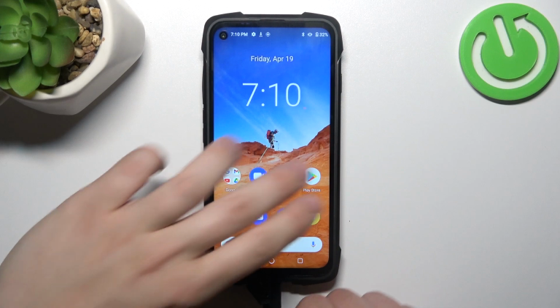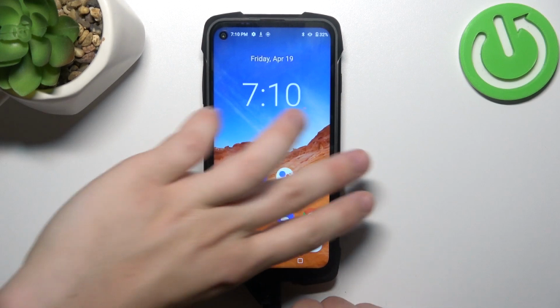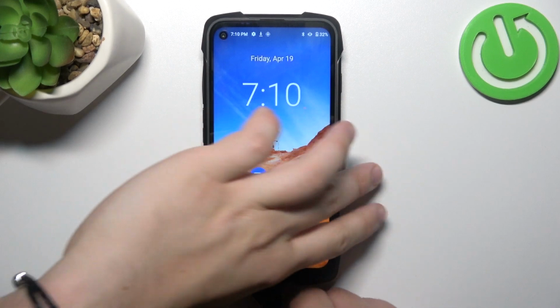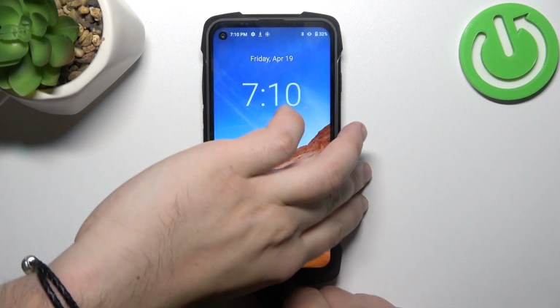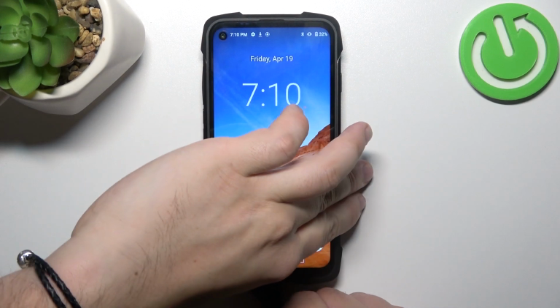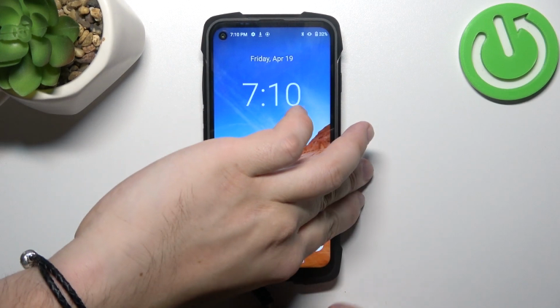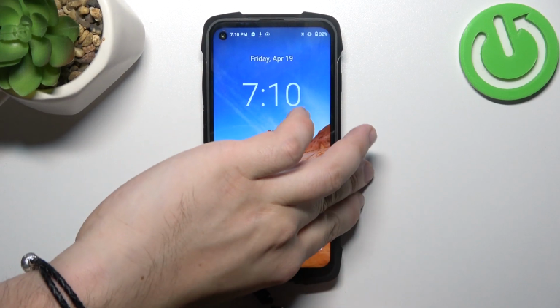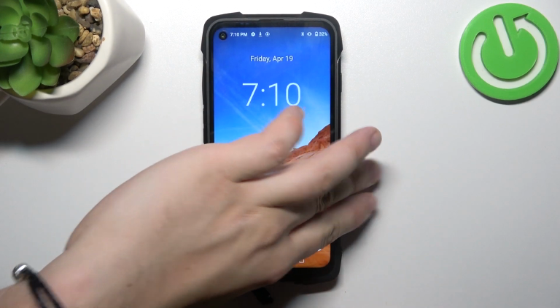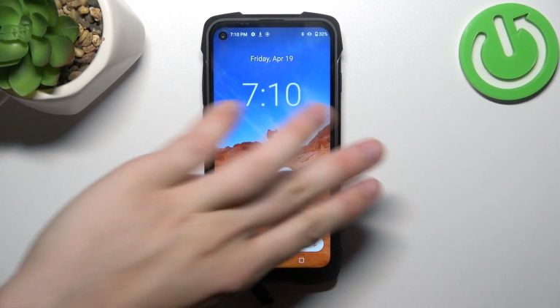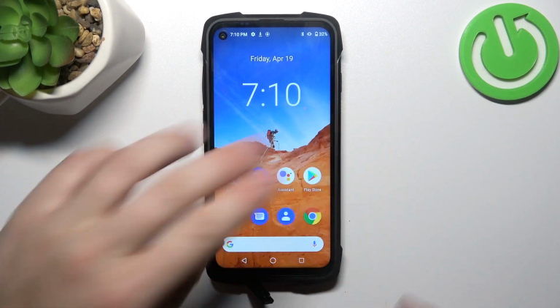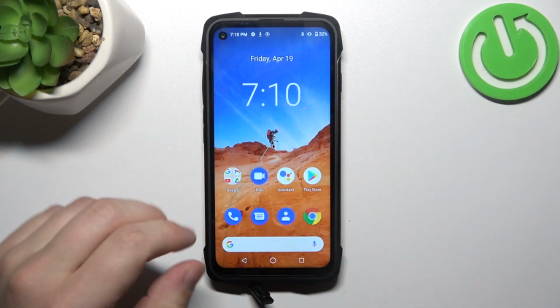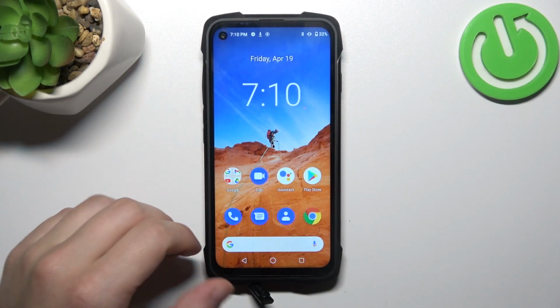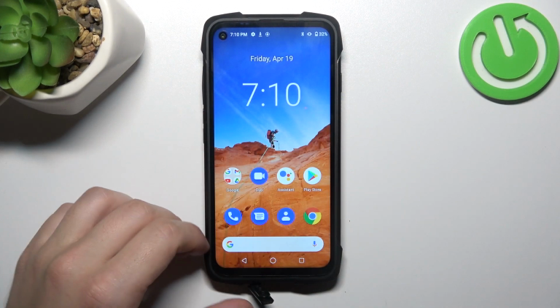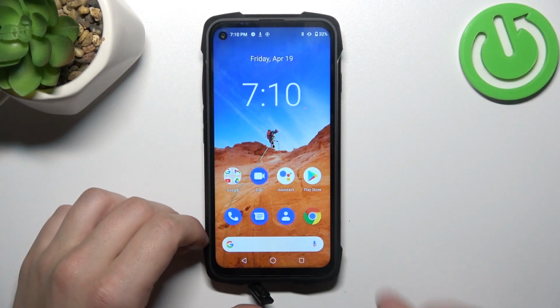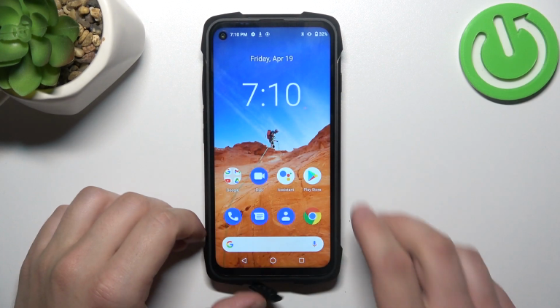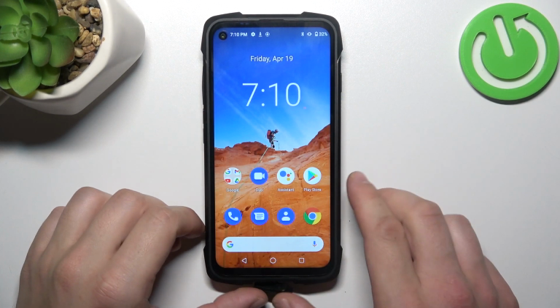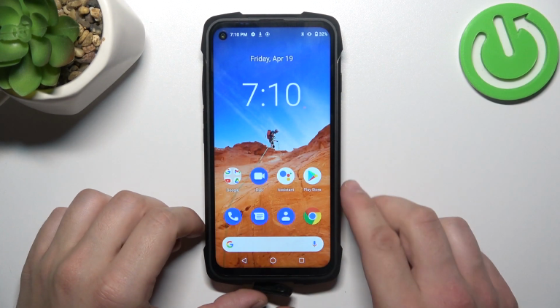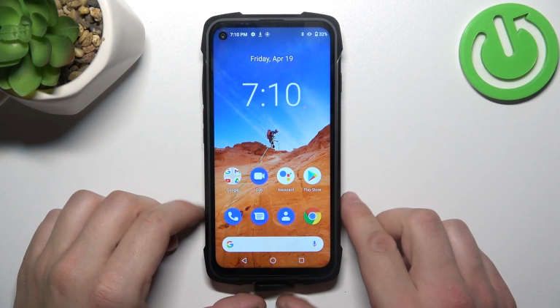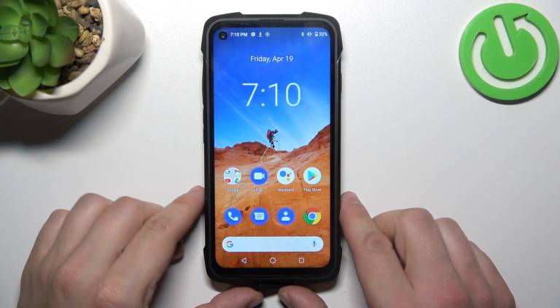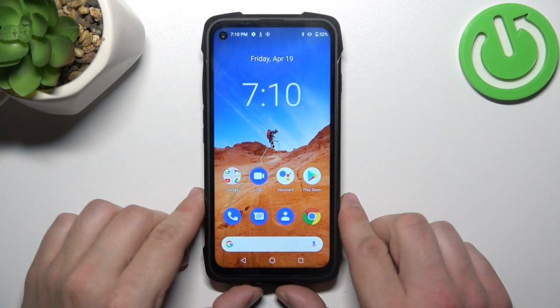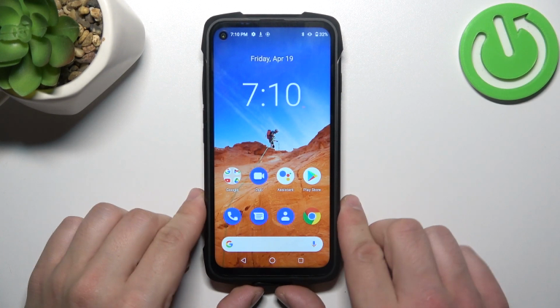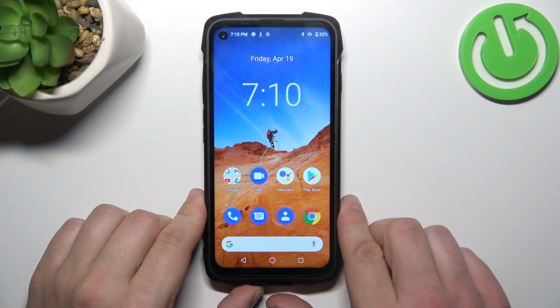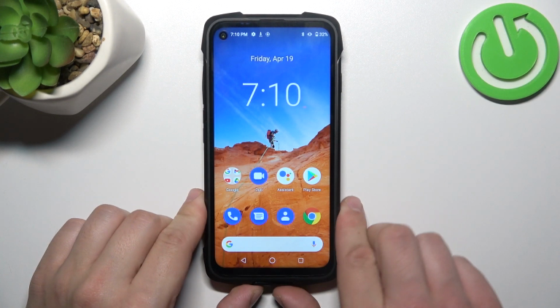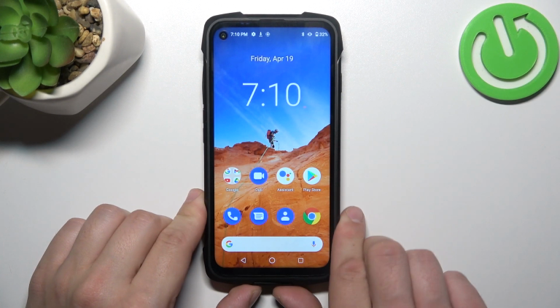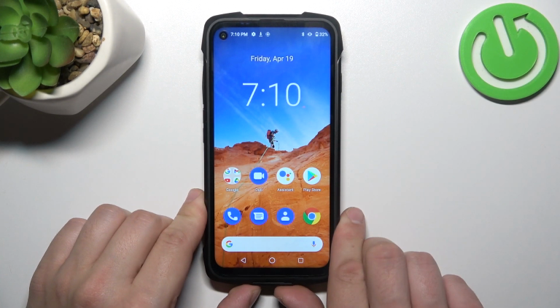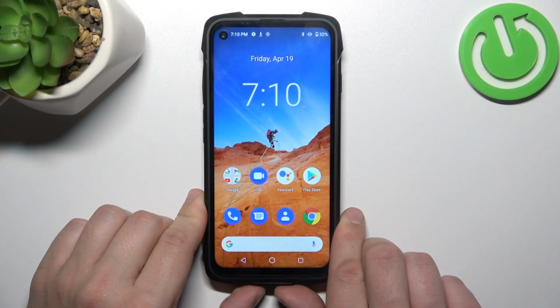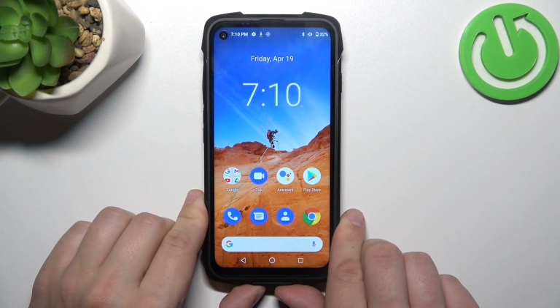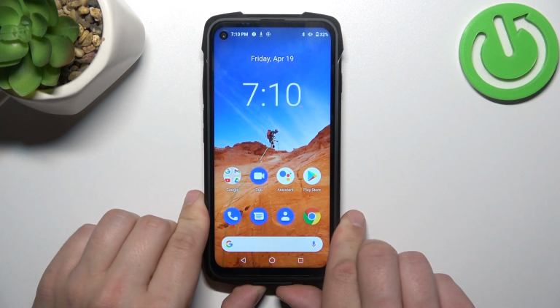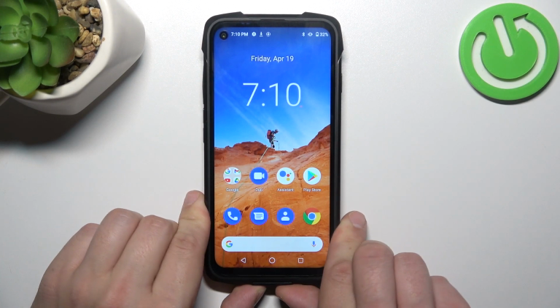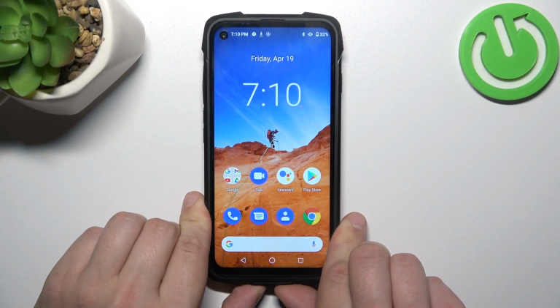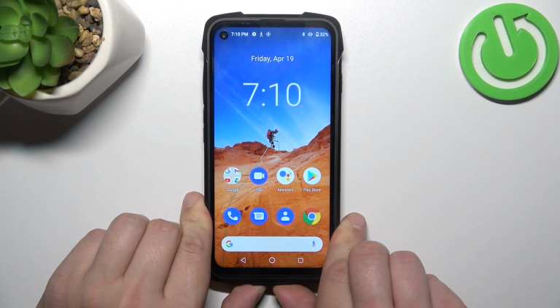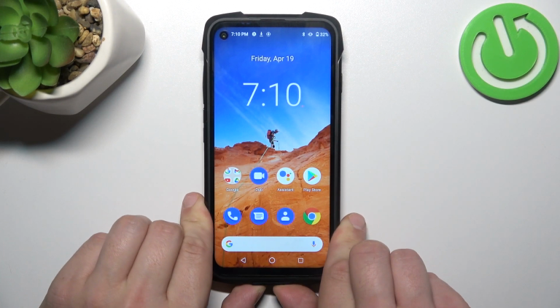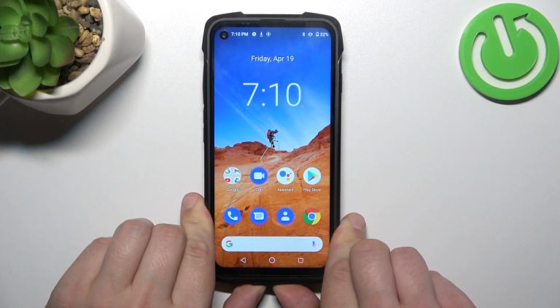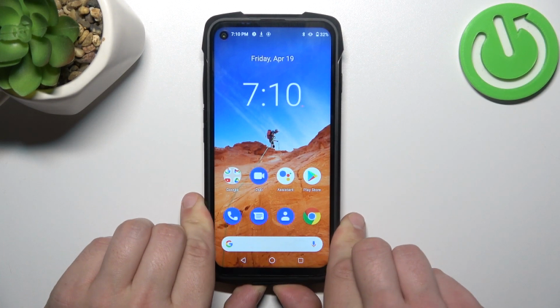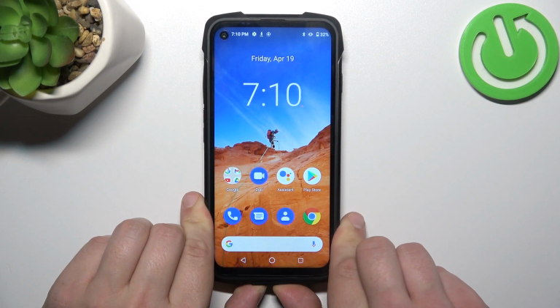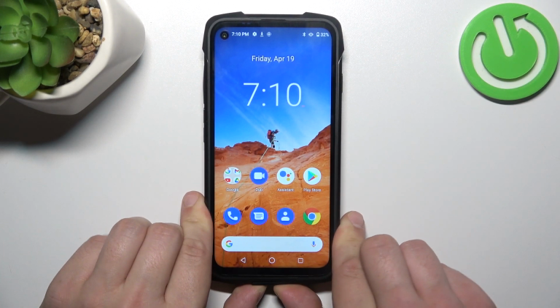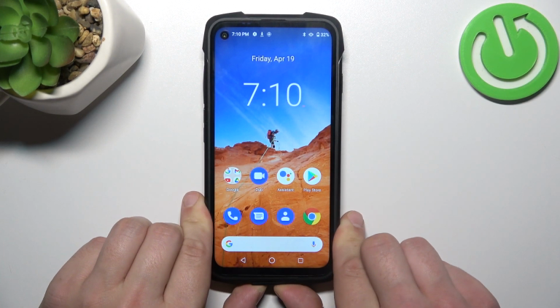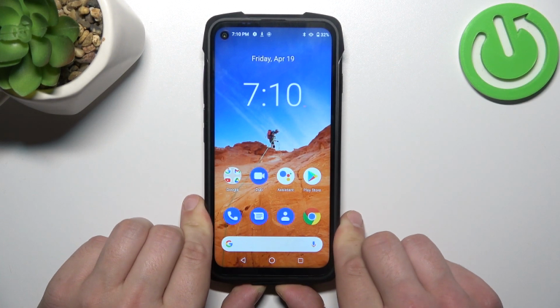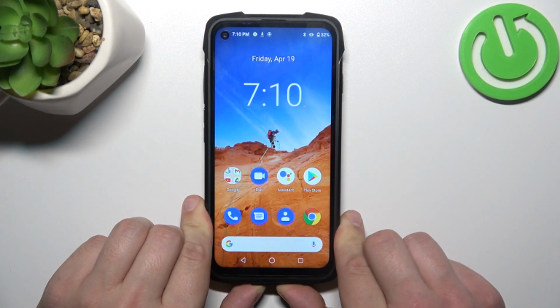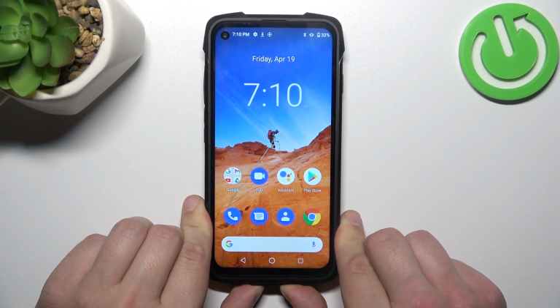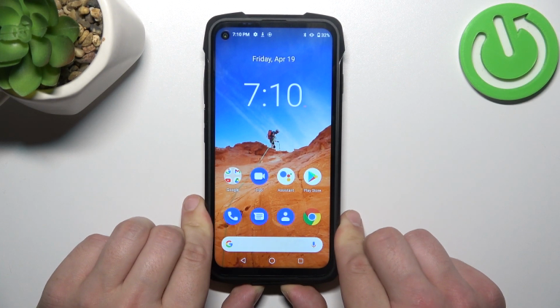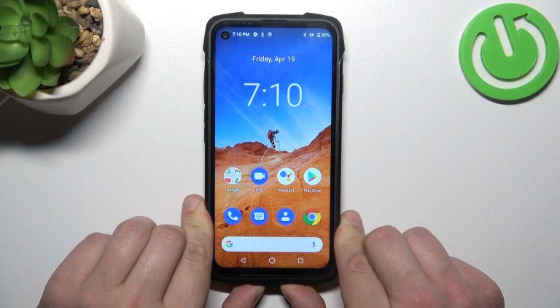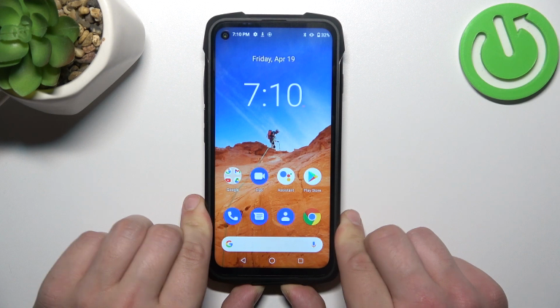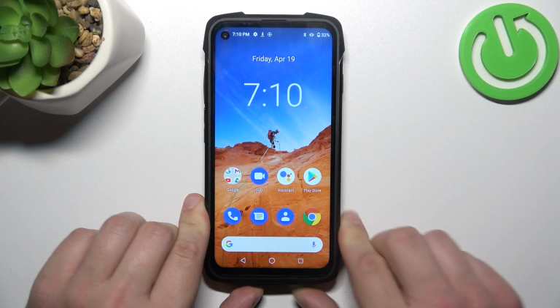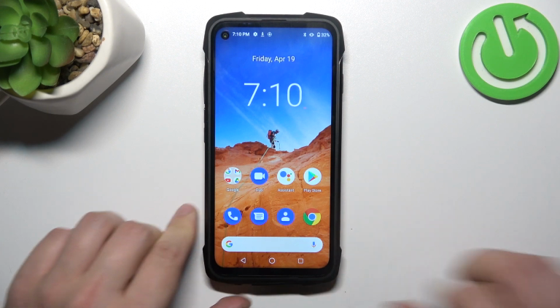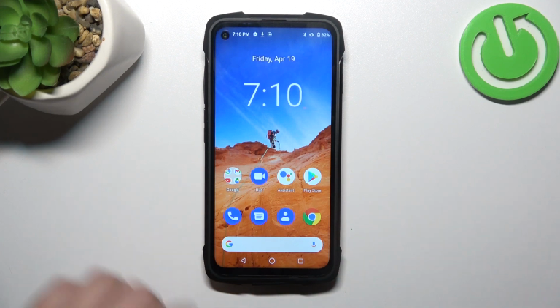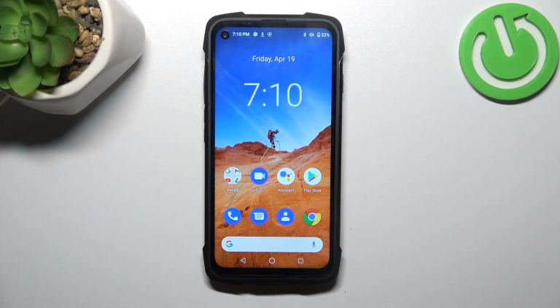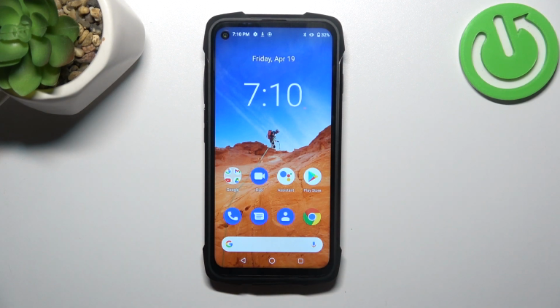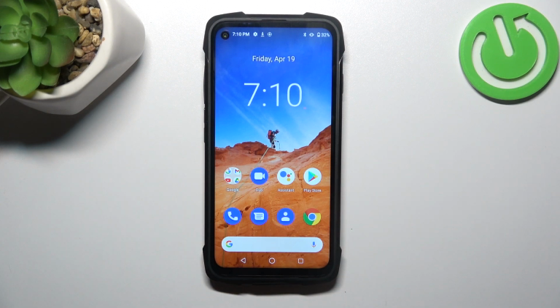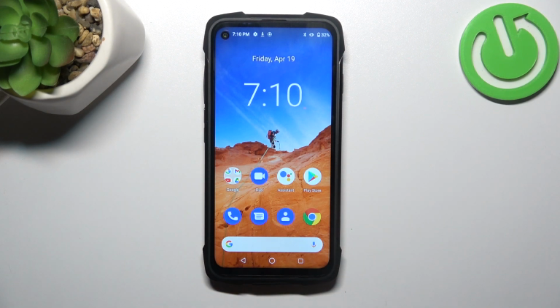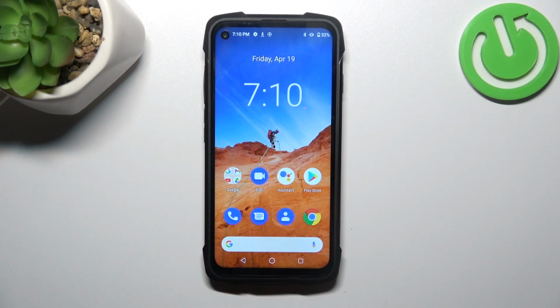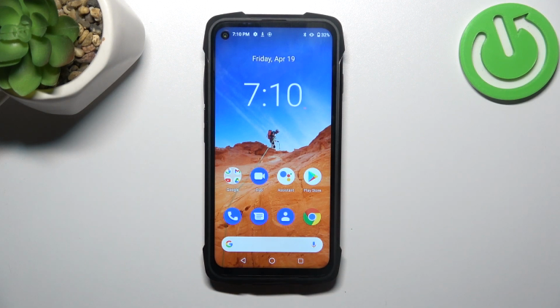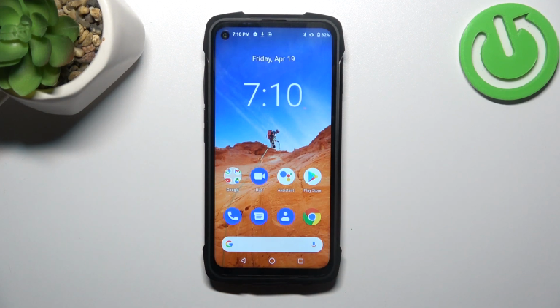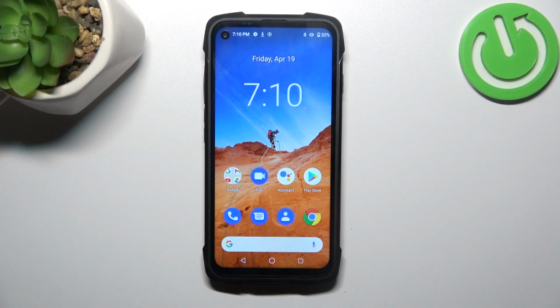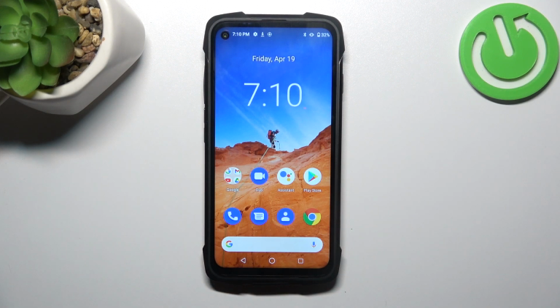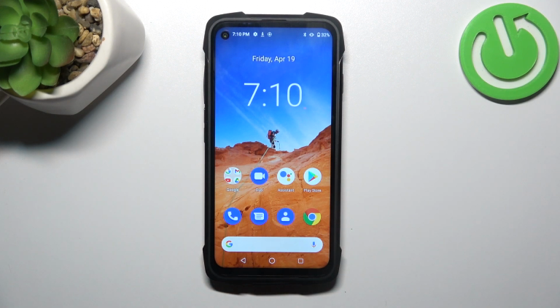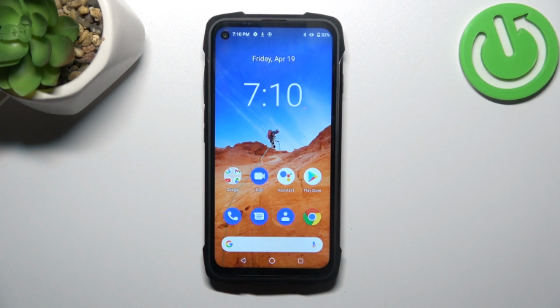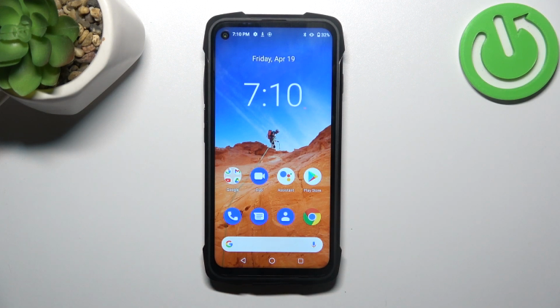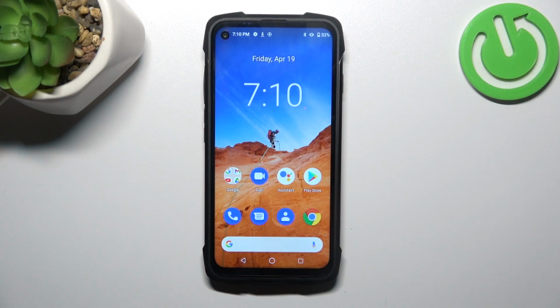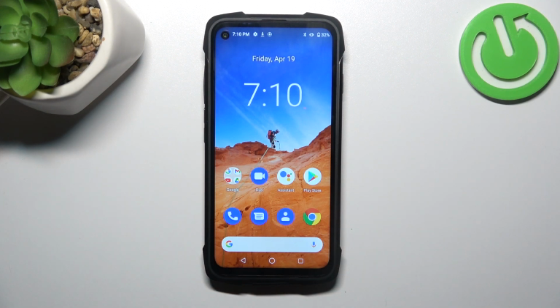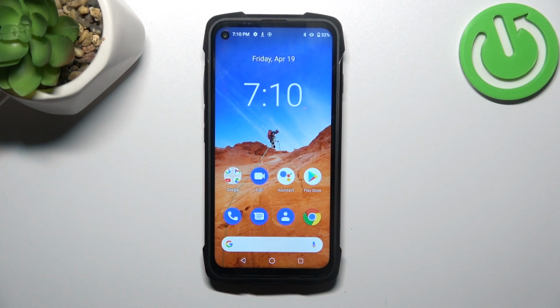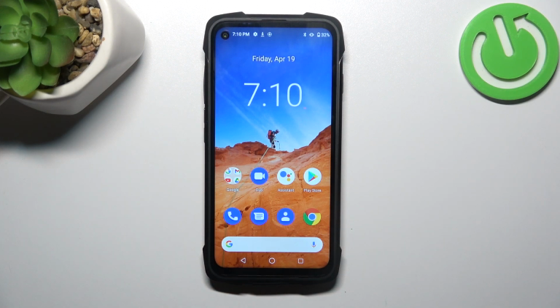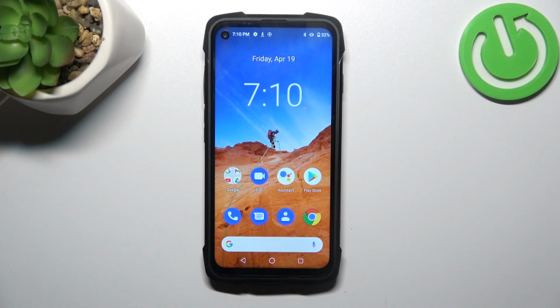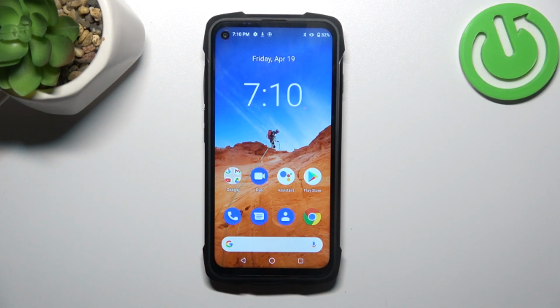Hello, in front of me I've got the Cubot King Kong 7. In this video we'll check if this phone supports wireless charging.